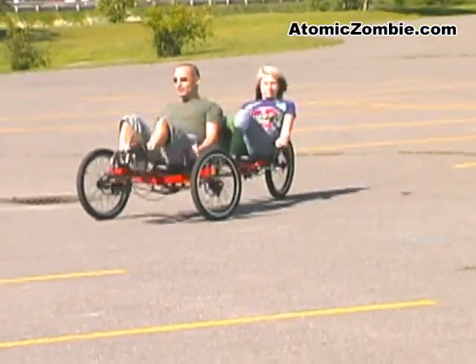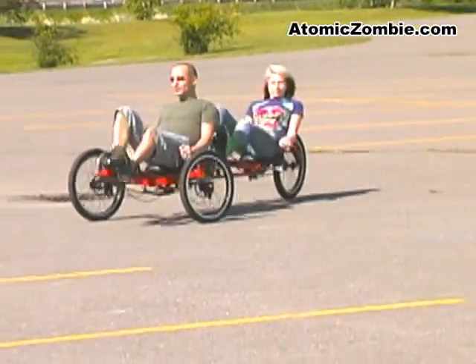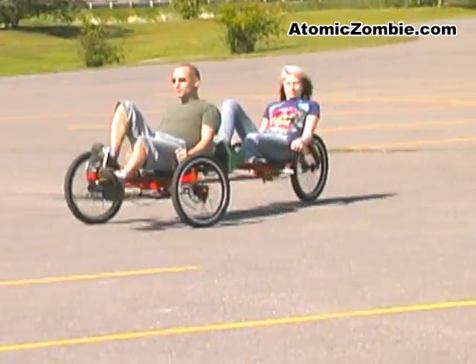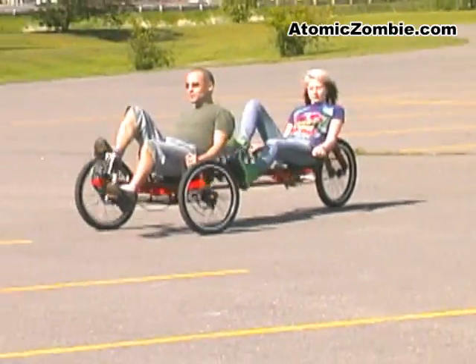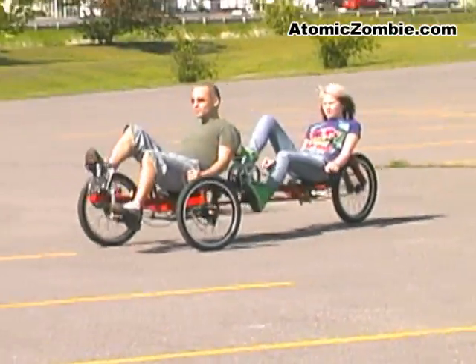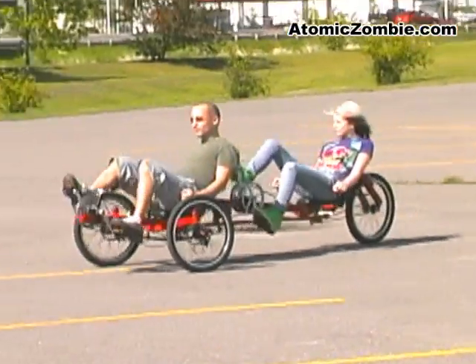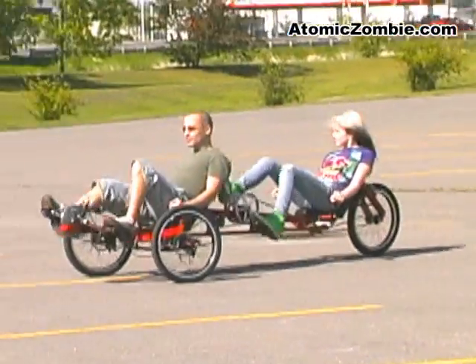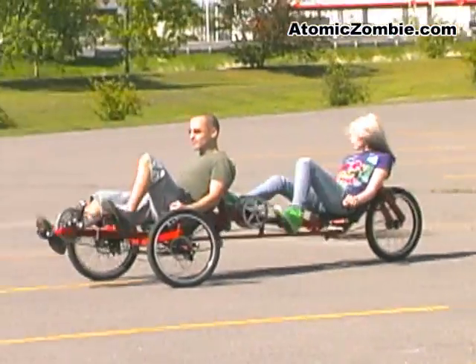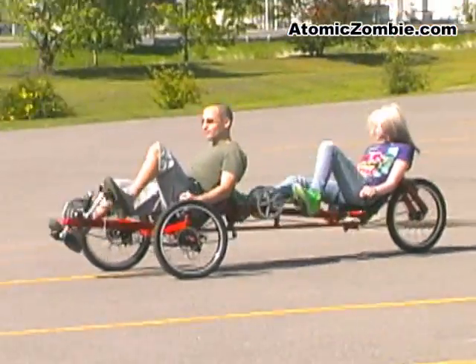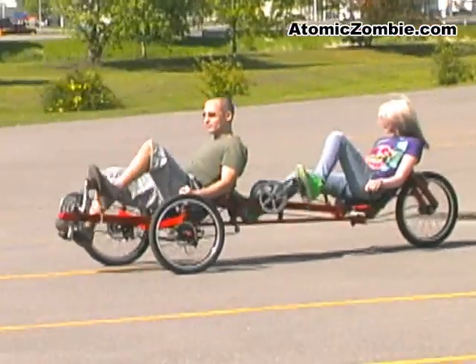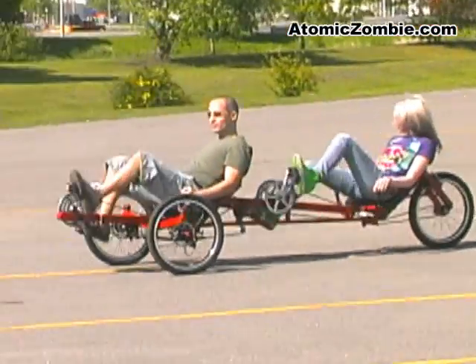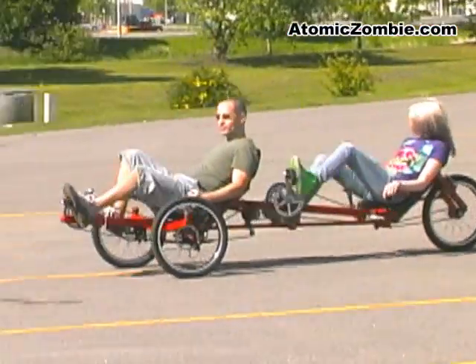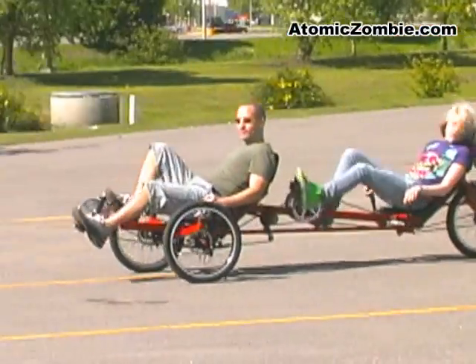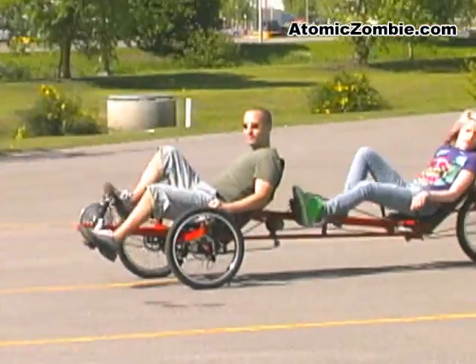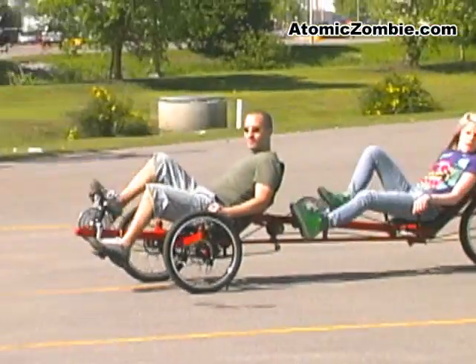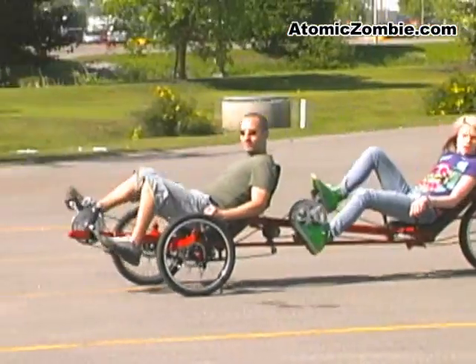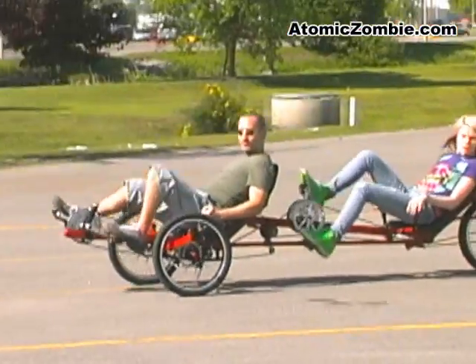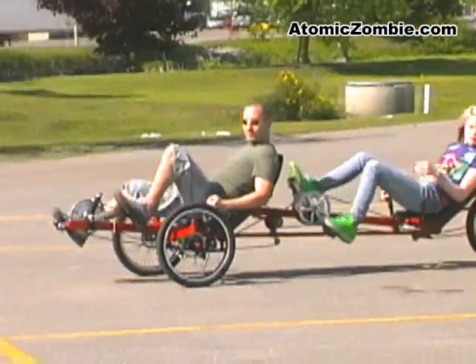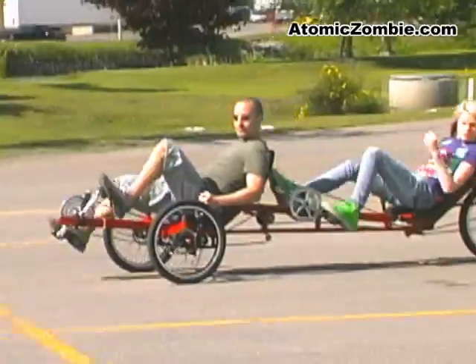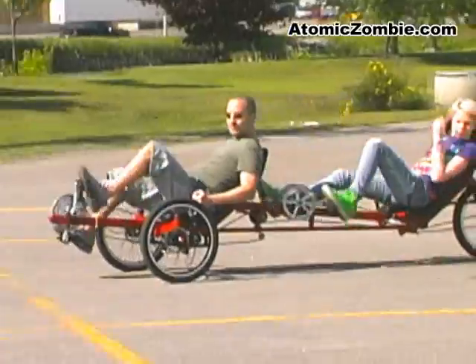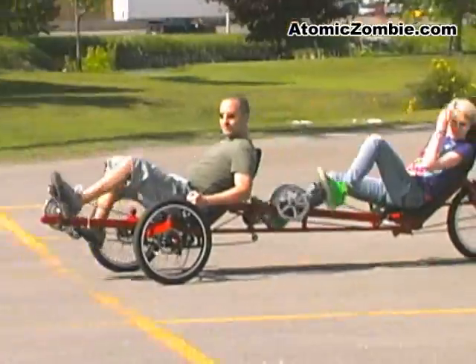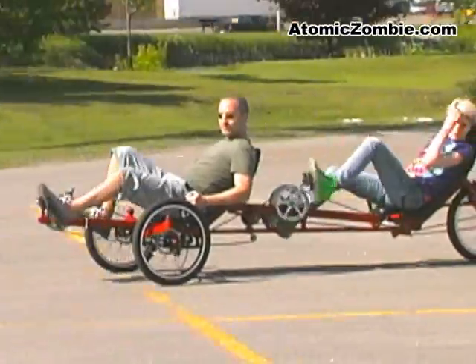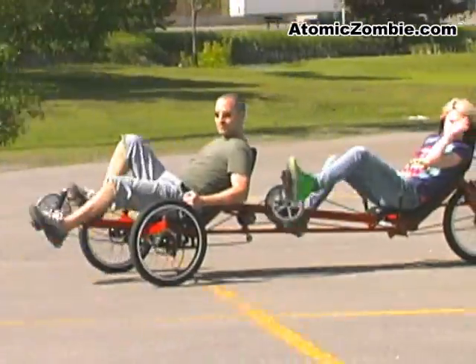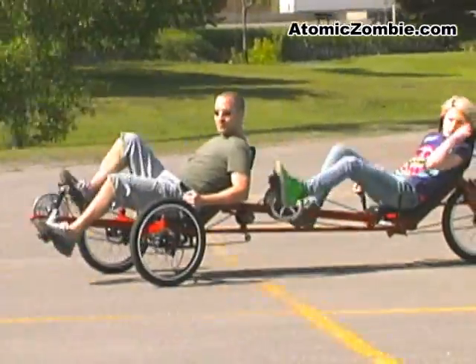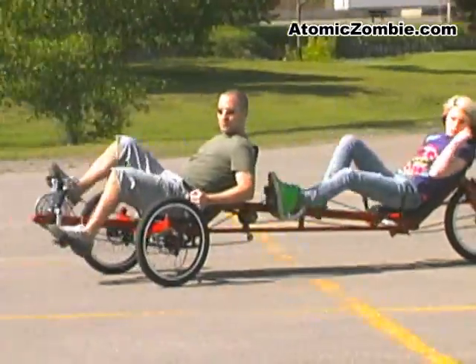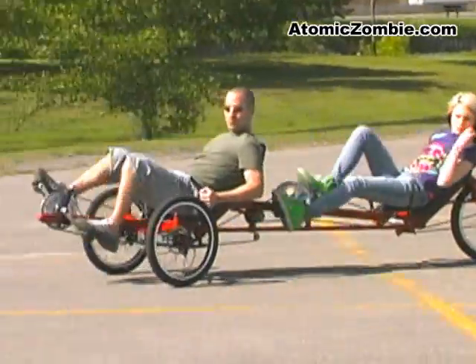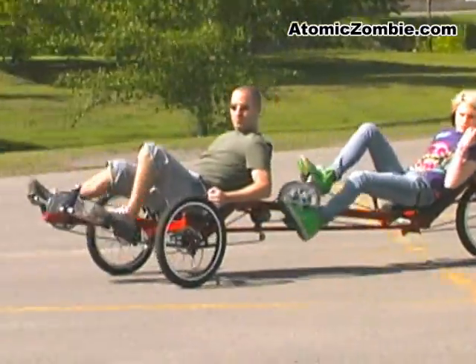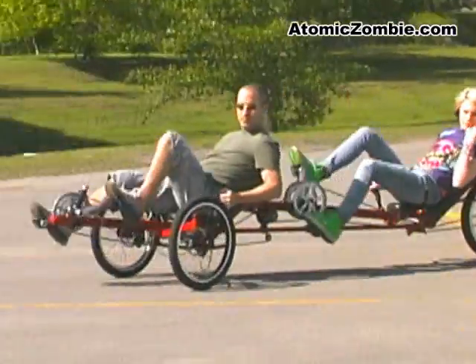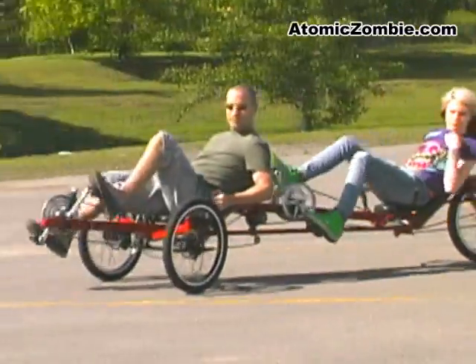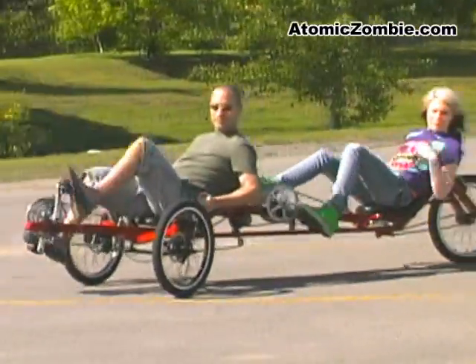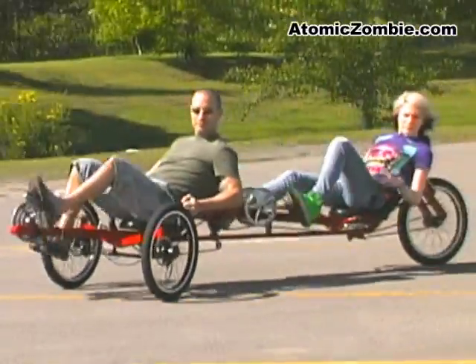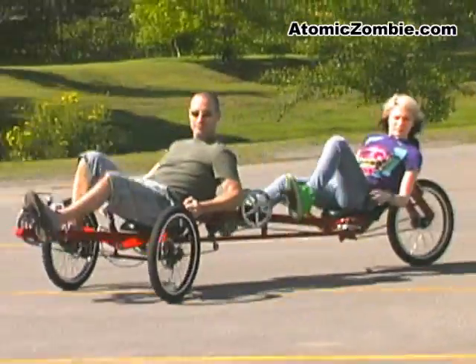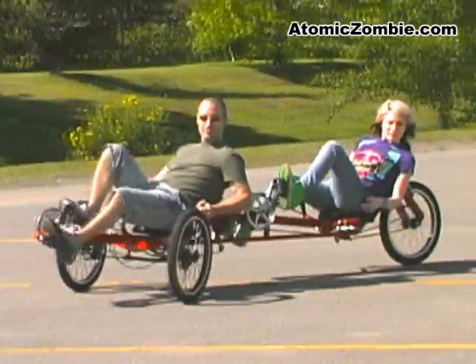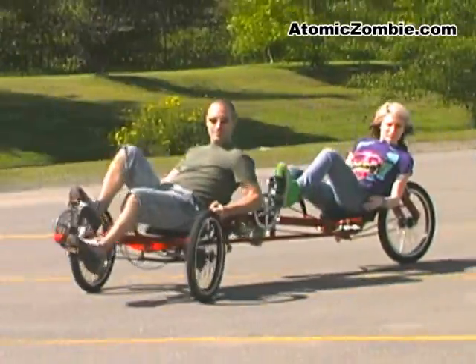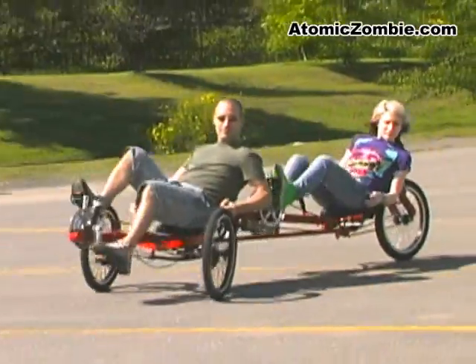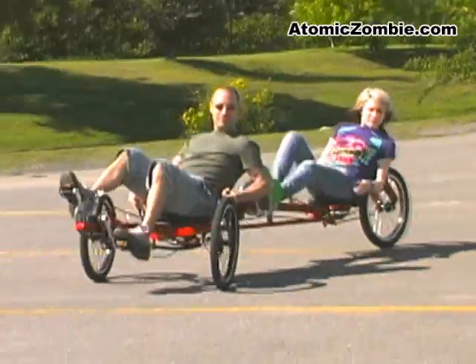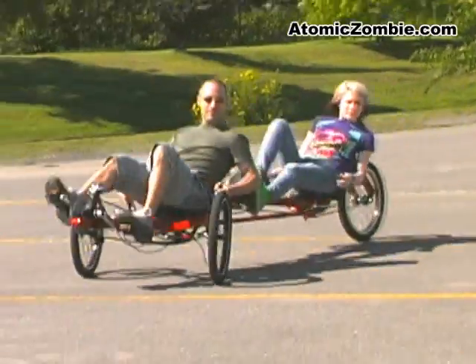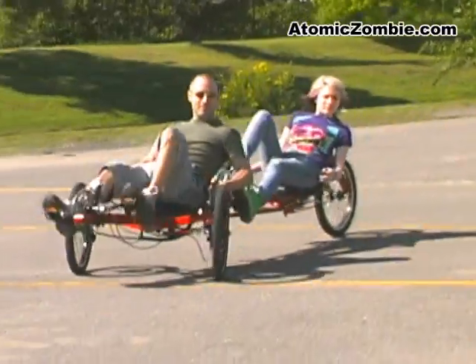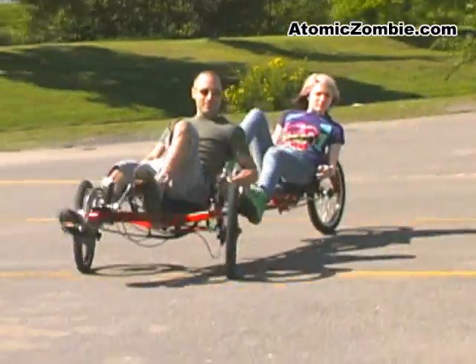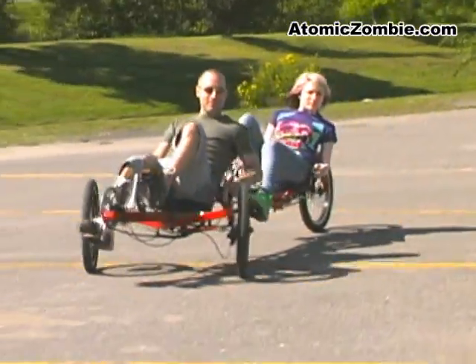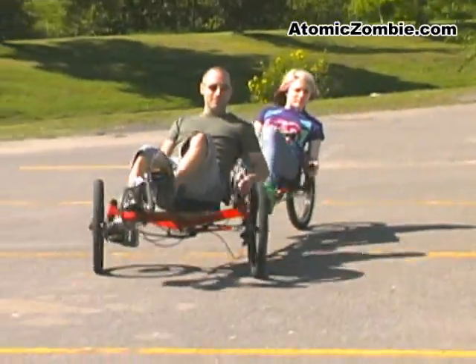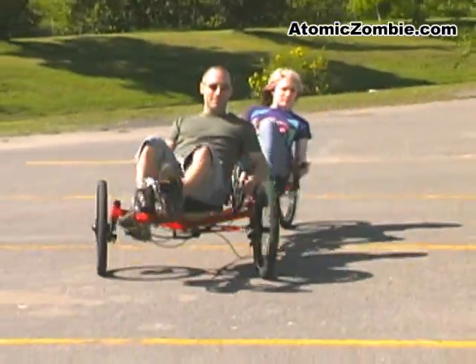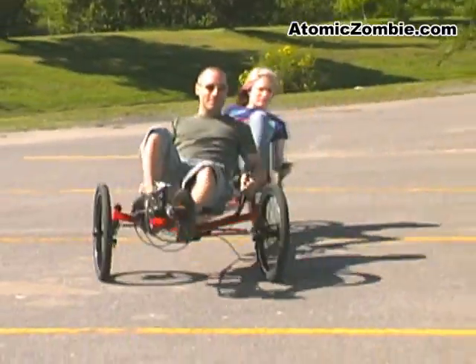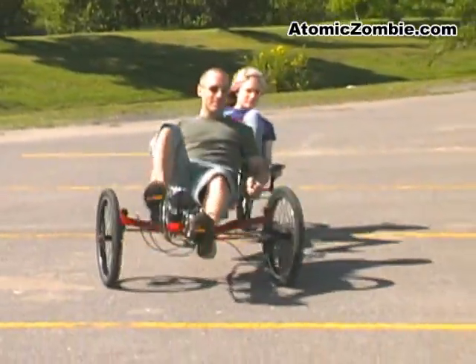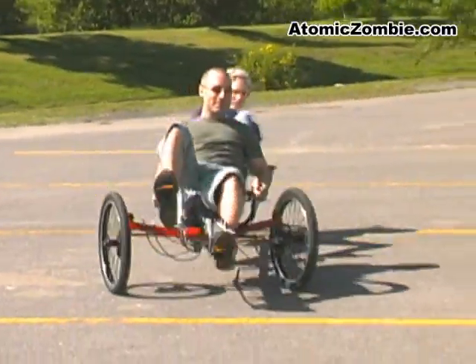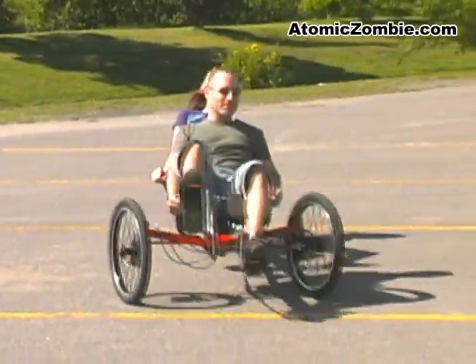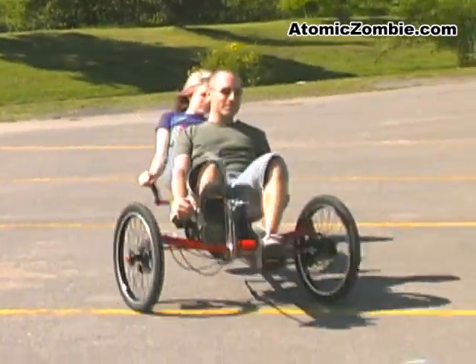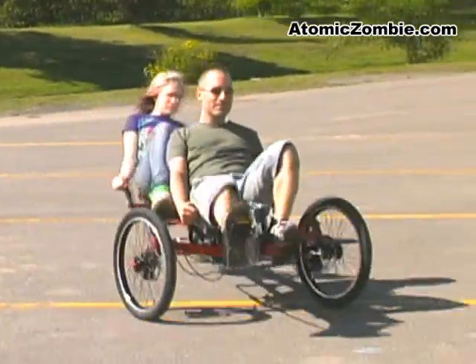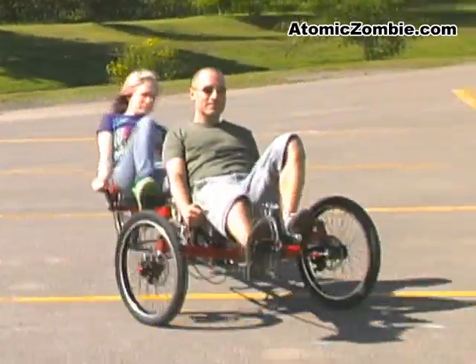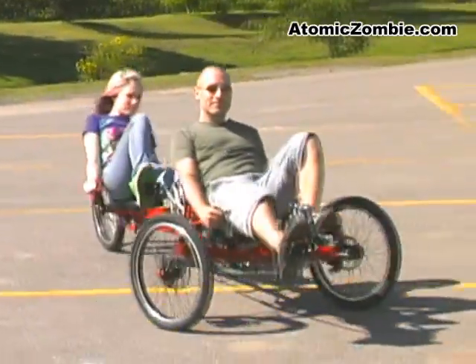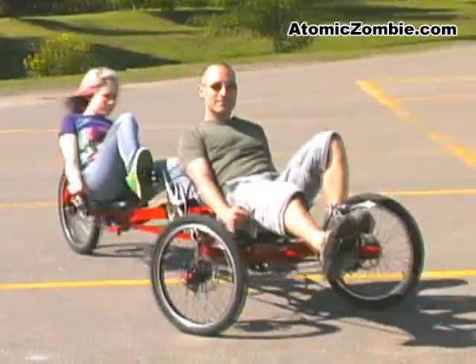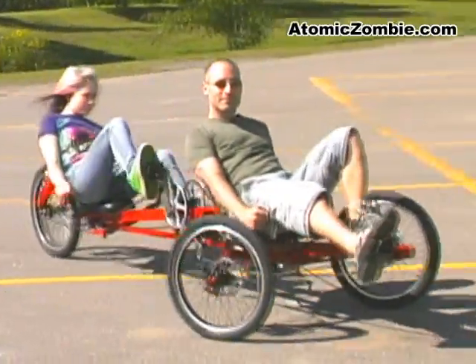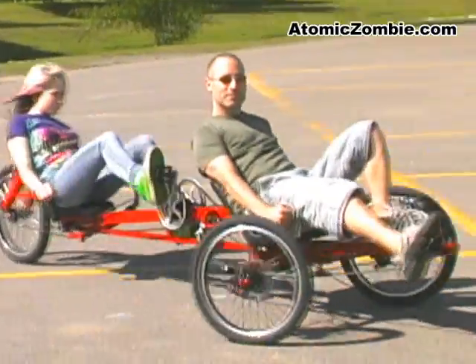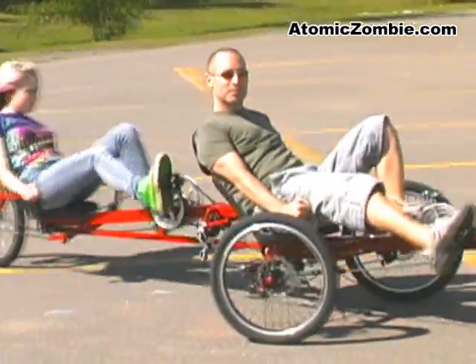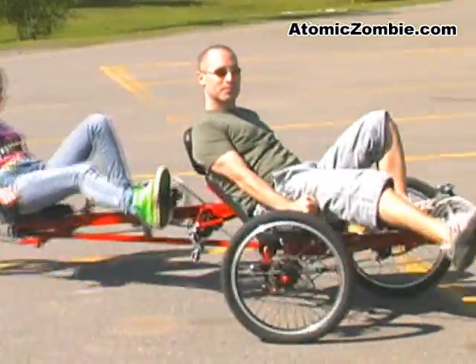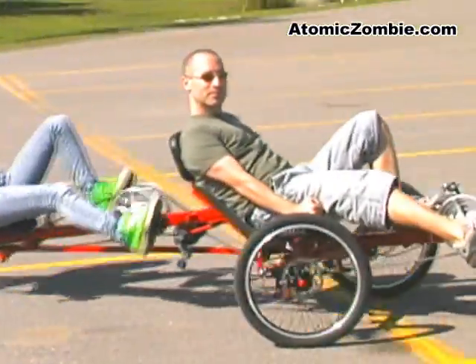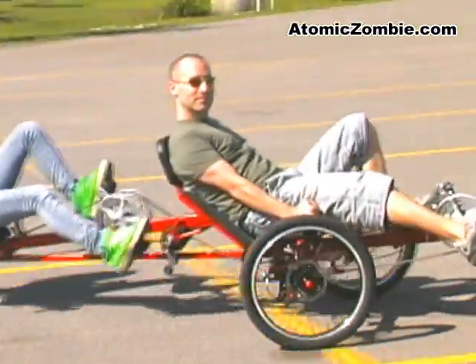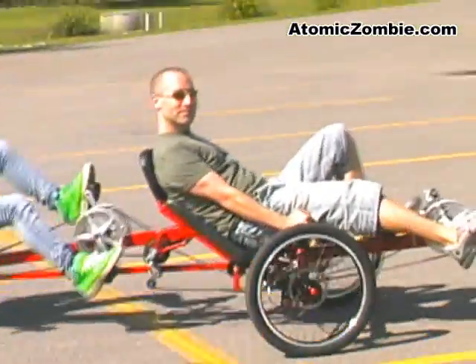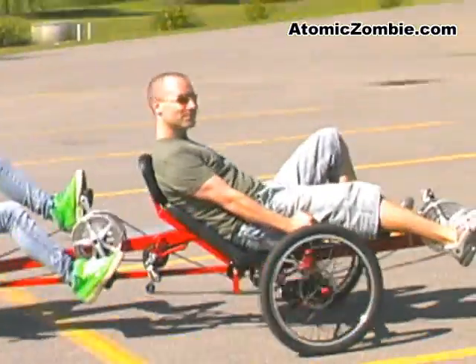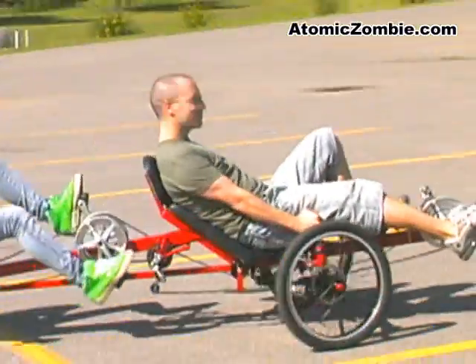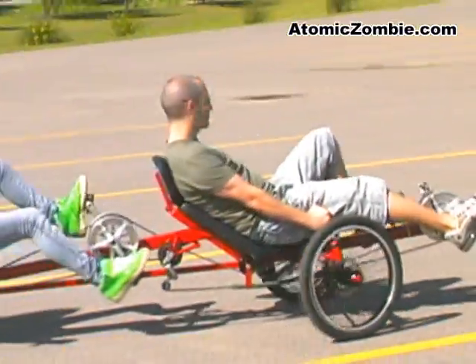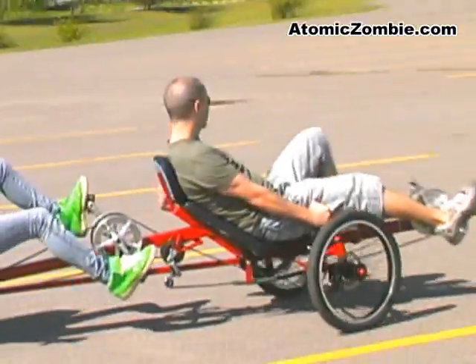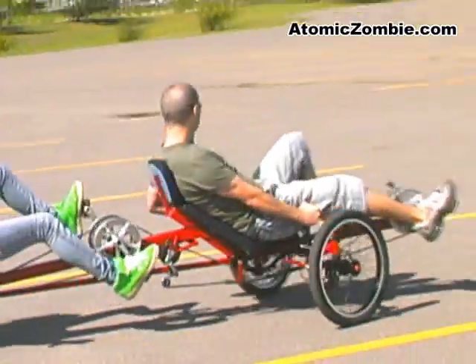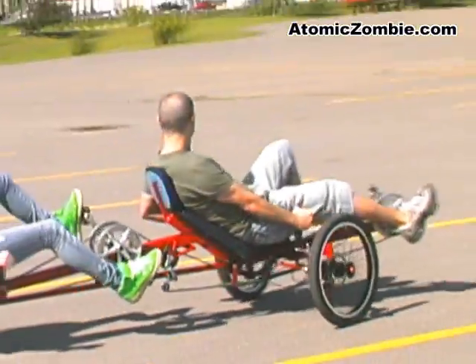The Viking transmission offers a full range of 18 speeds, and it can be built using standard bicycle components.